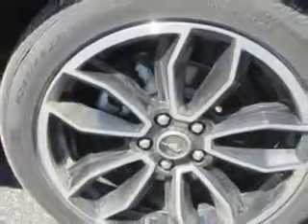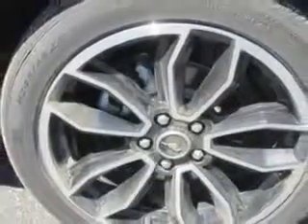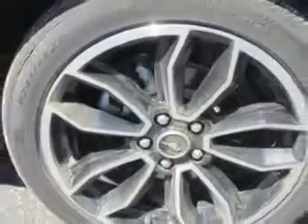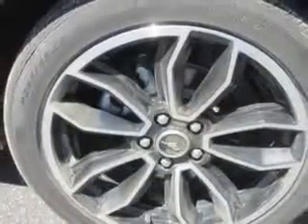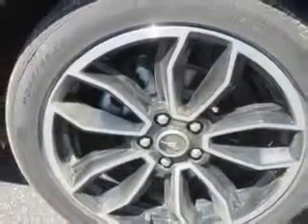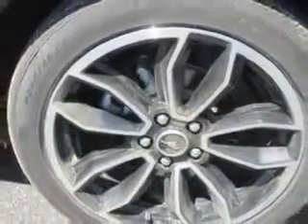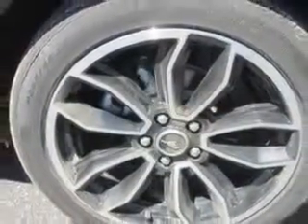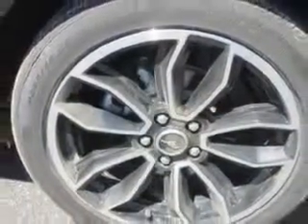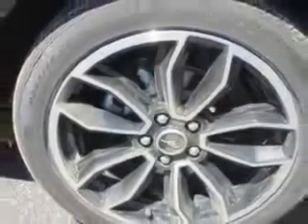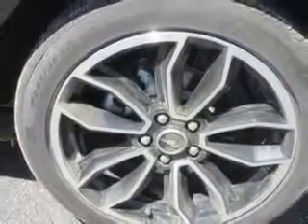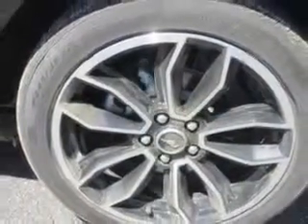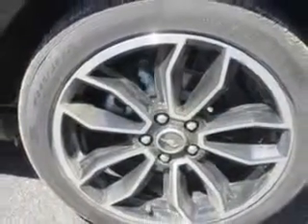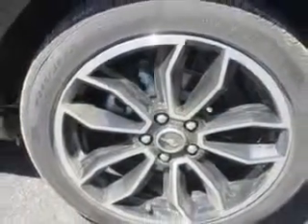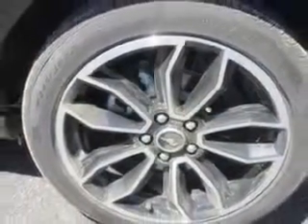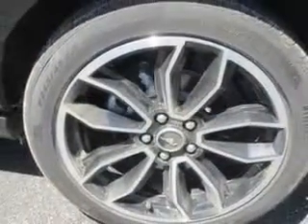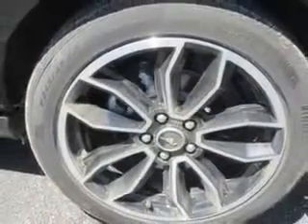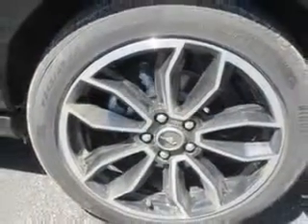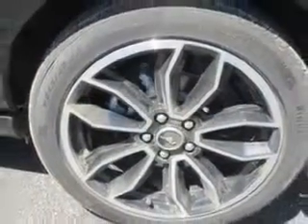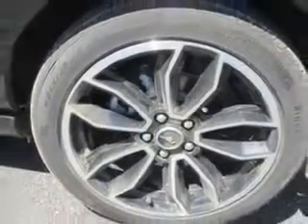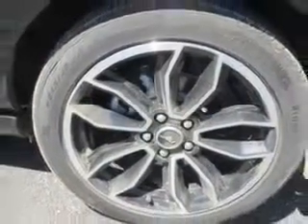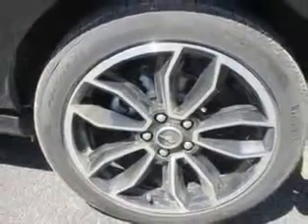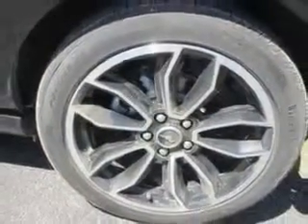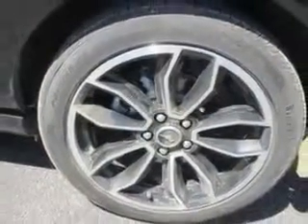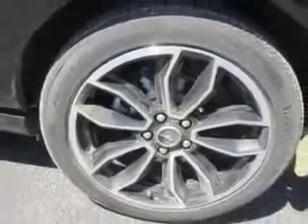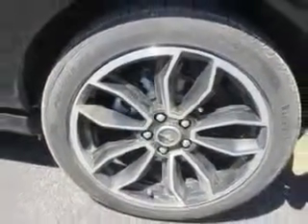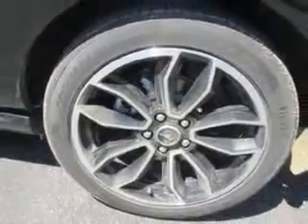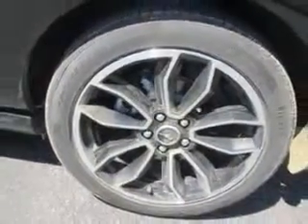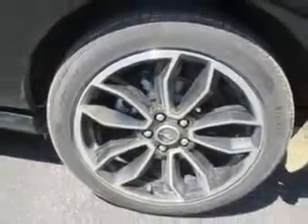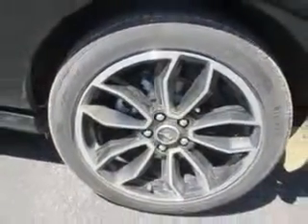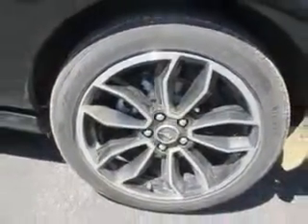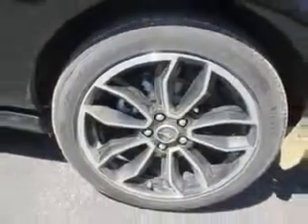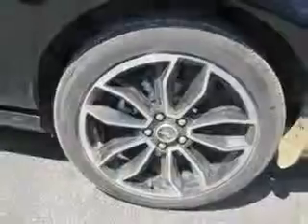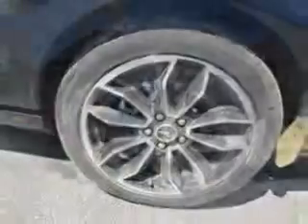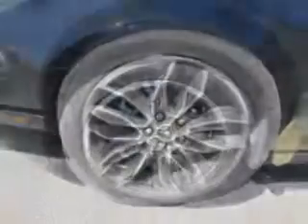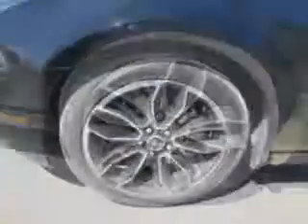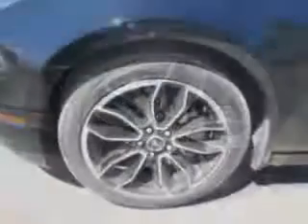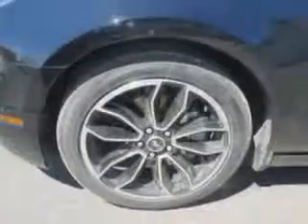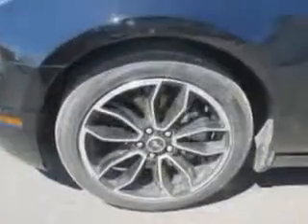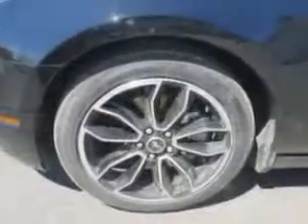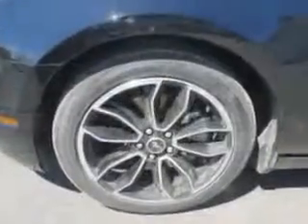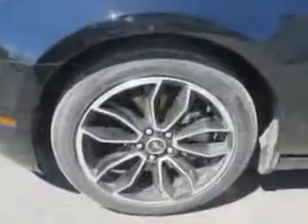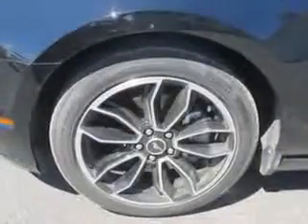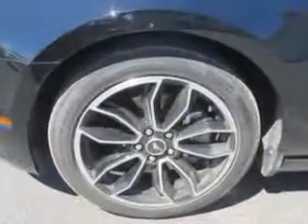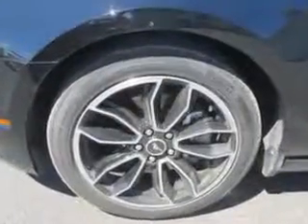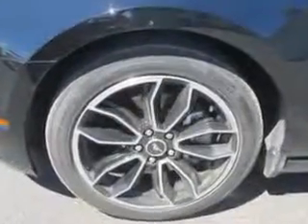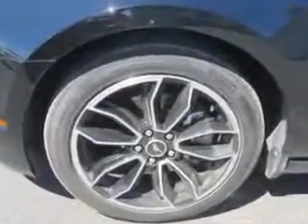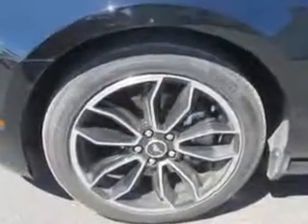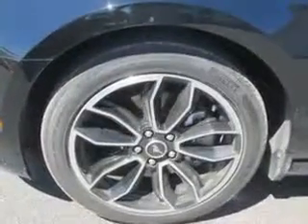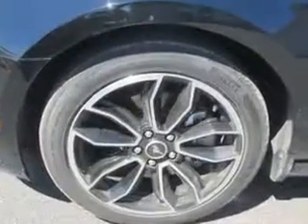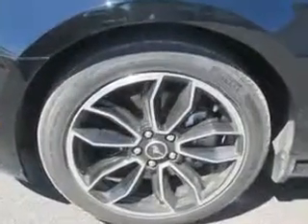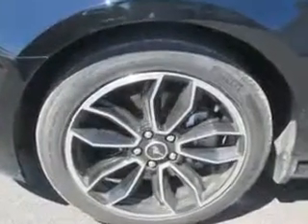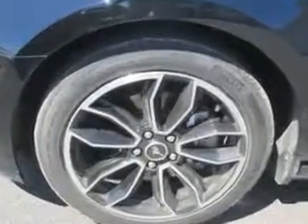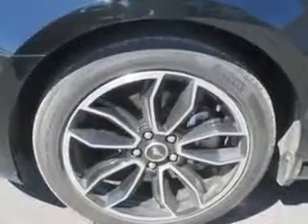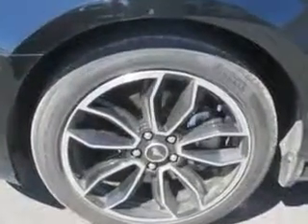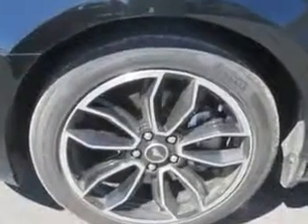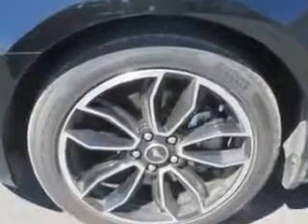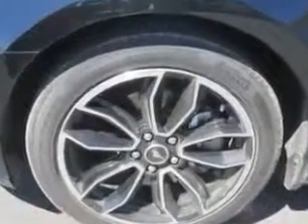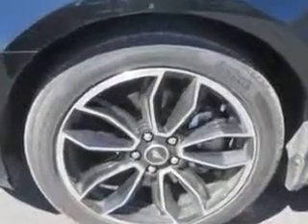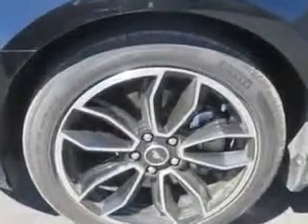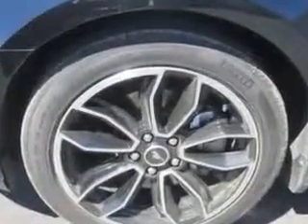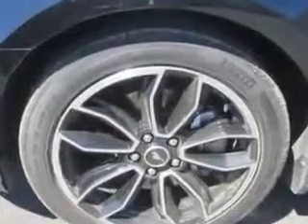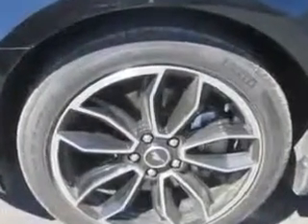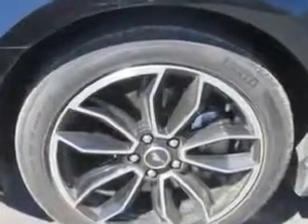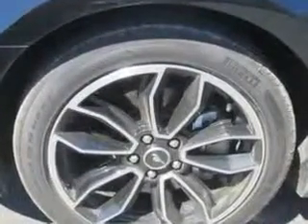Feel the wind in your hair, enjoy the drive, and look great in this 2013 Ford Mustang. See J Wilderman Autoplex new and used today.